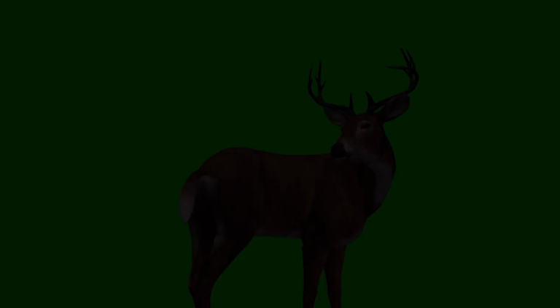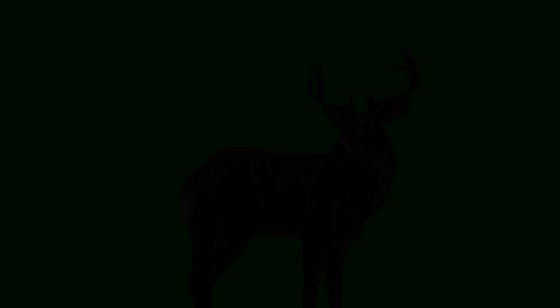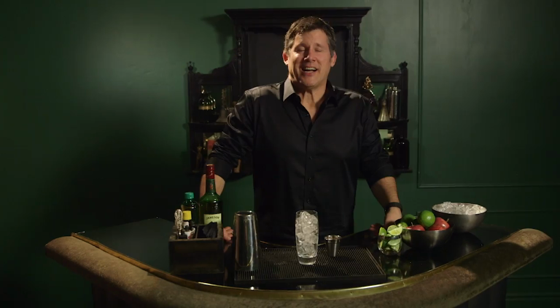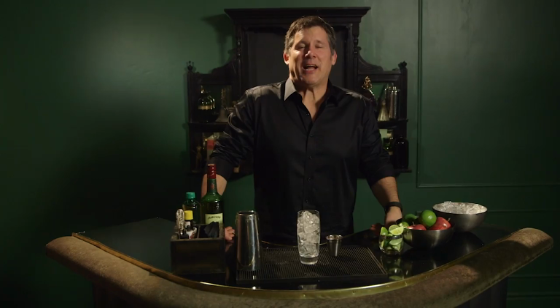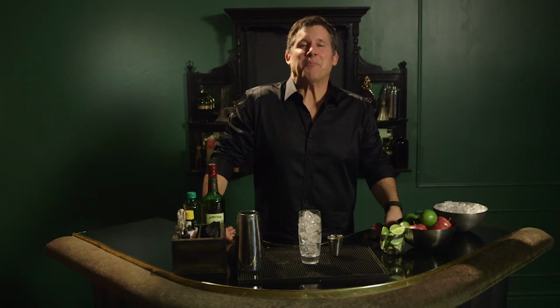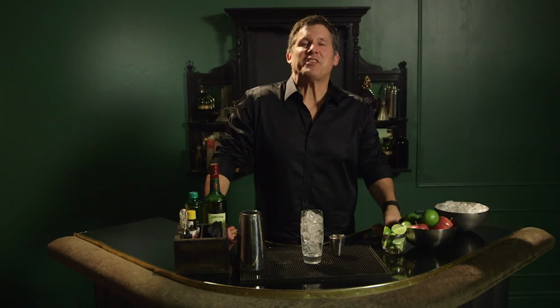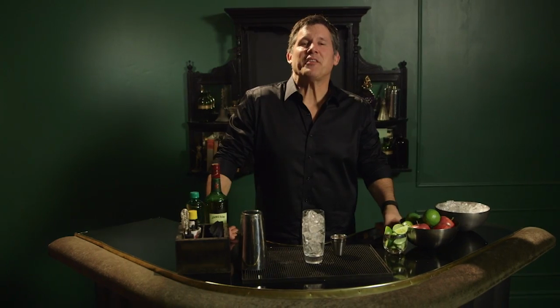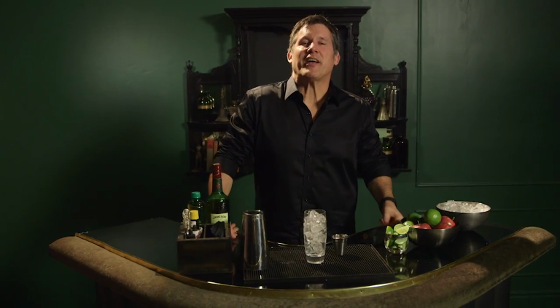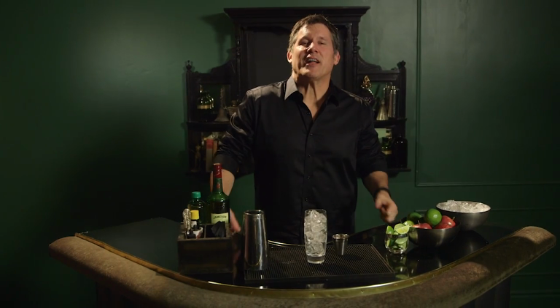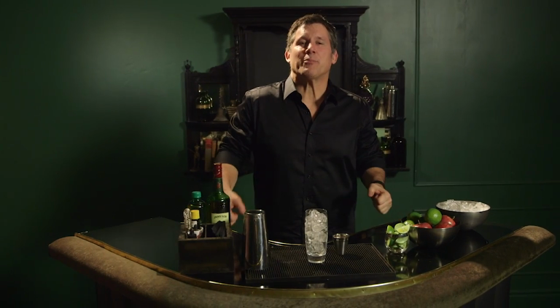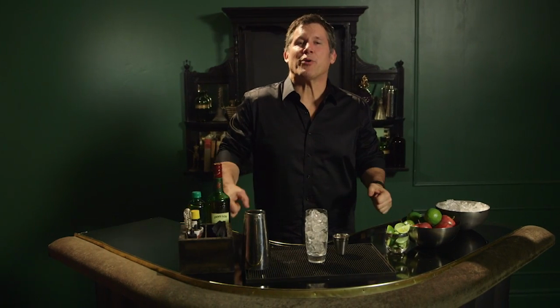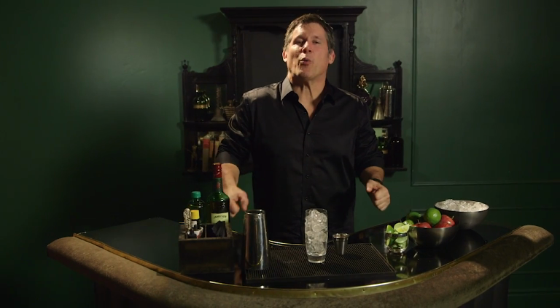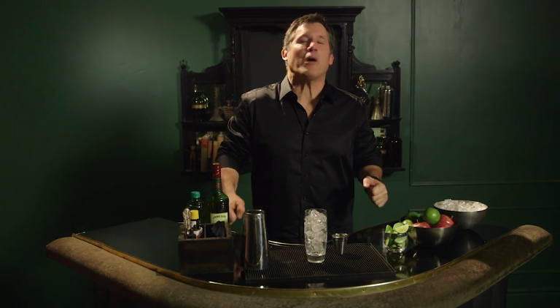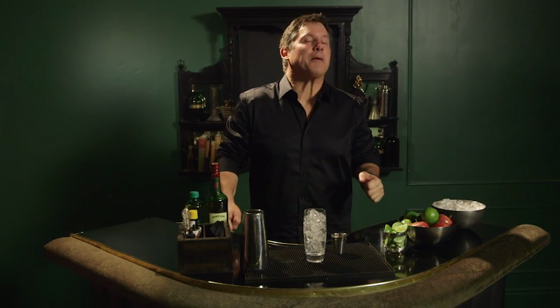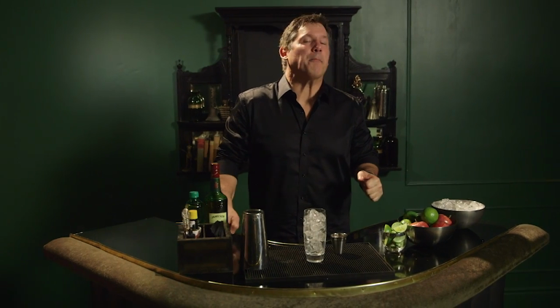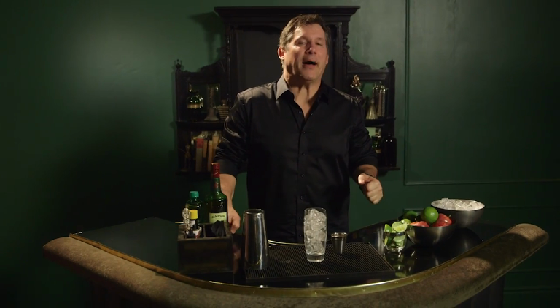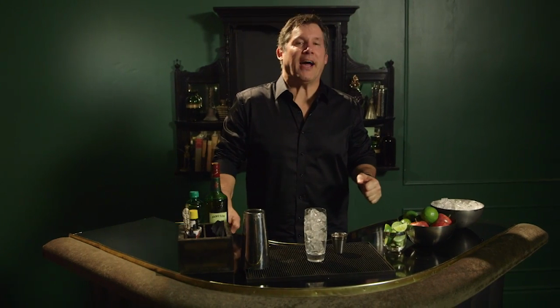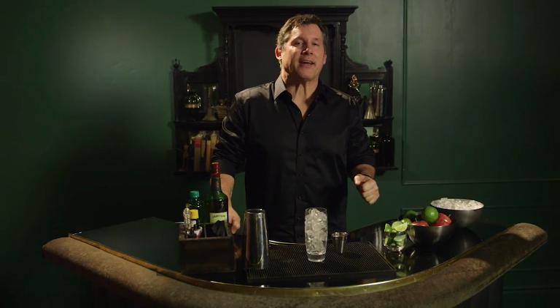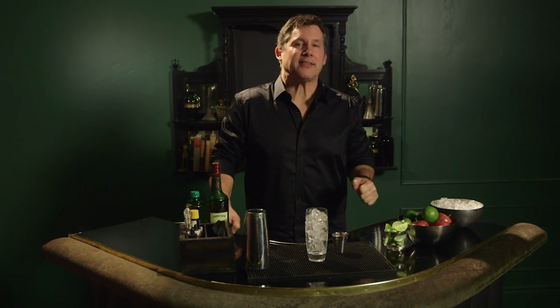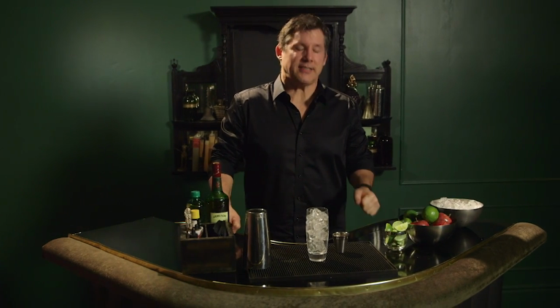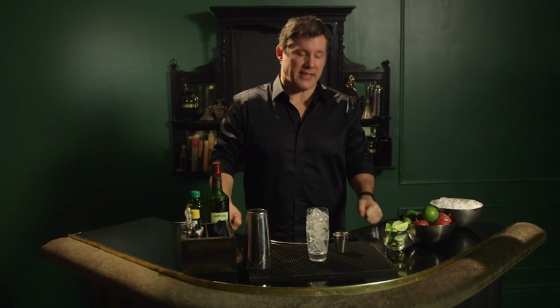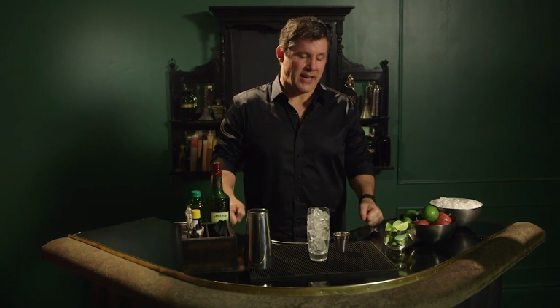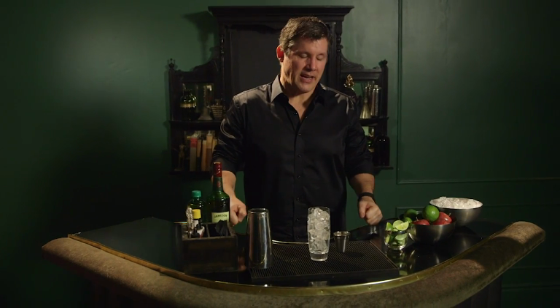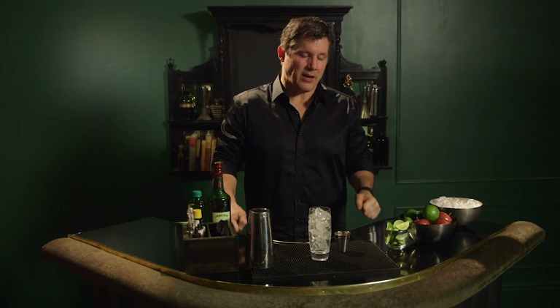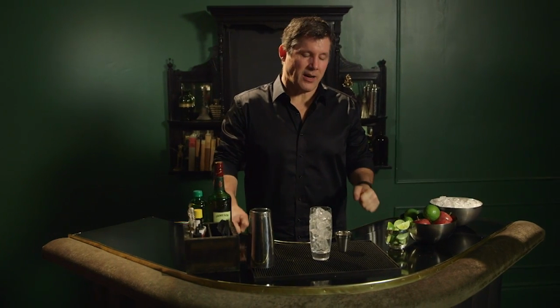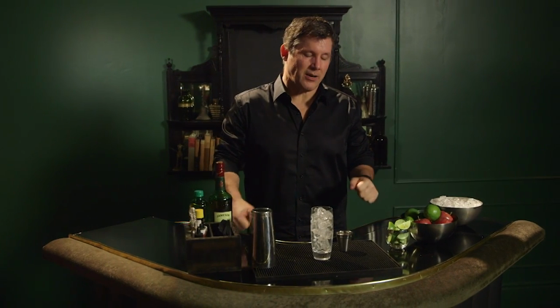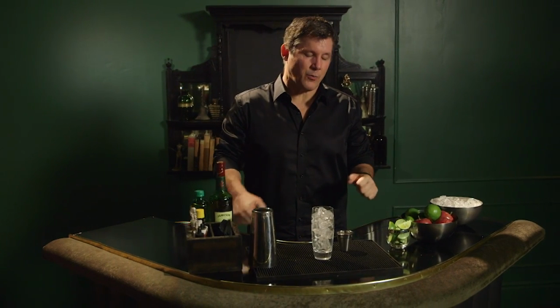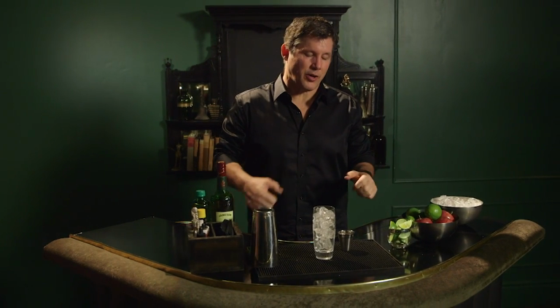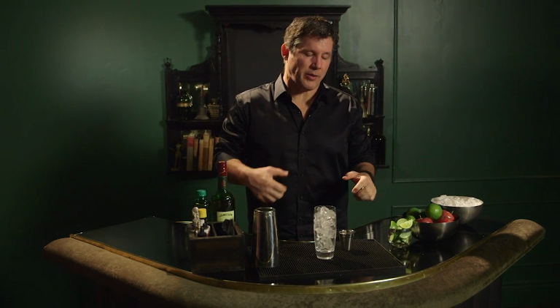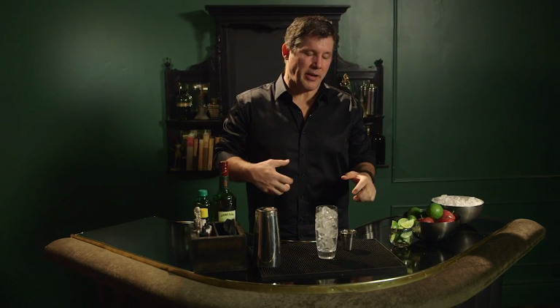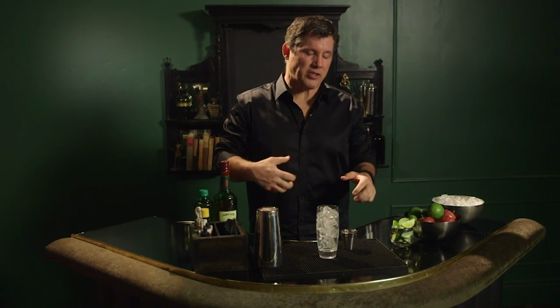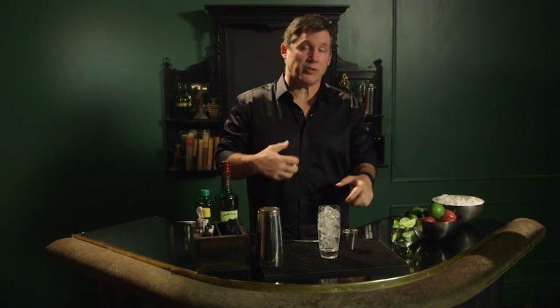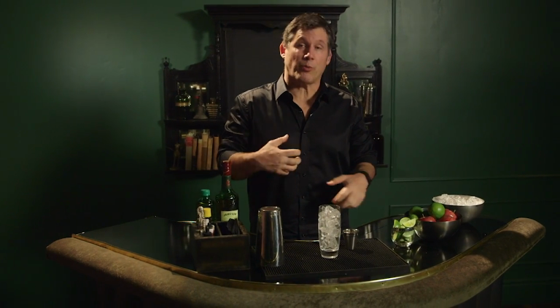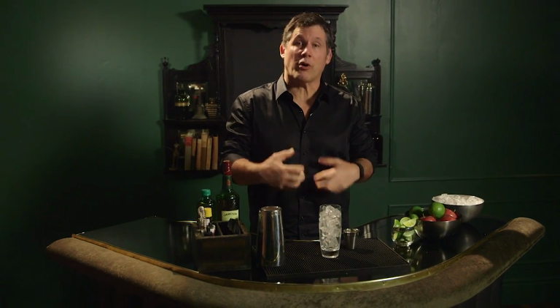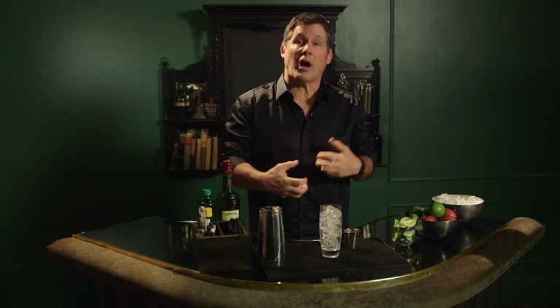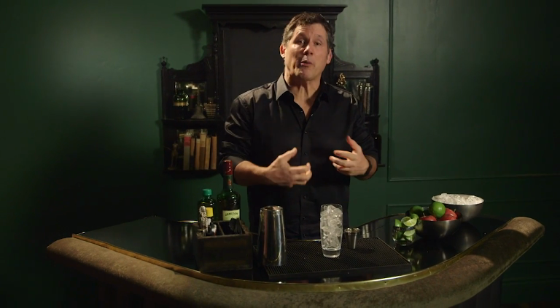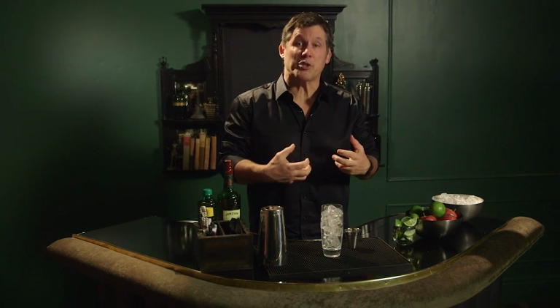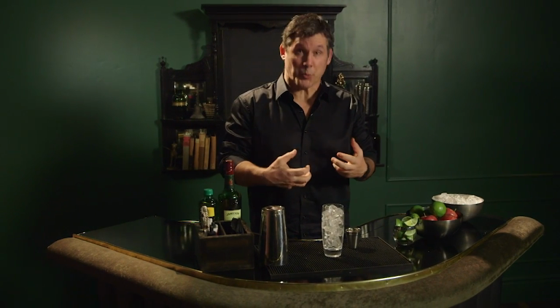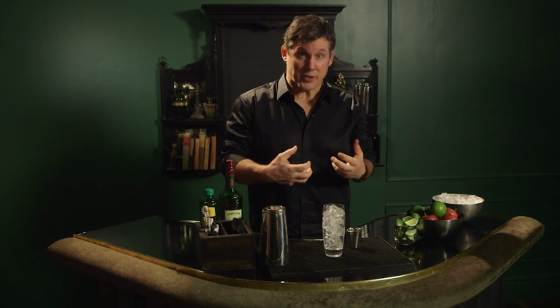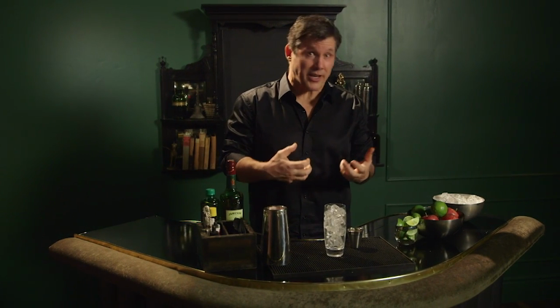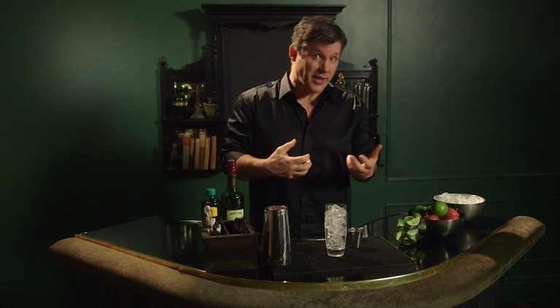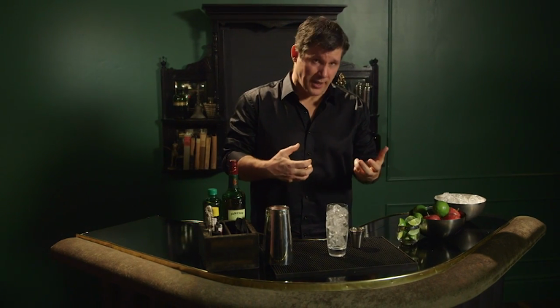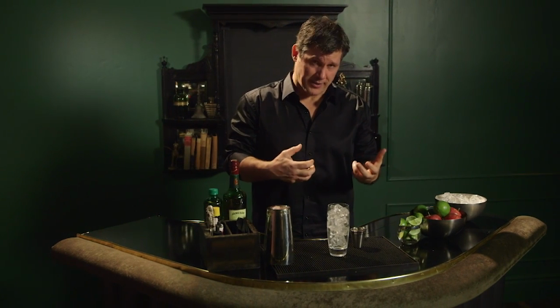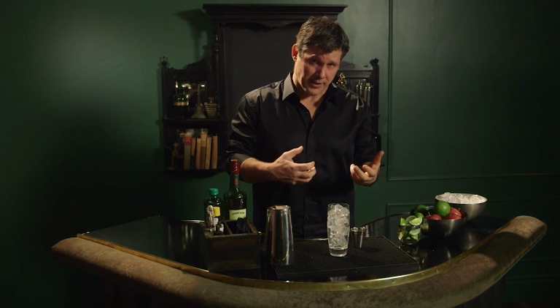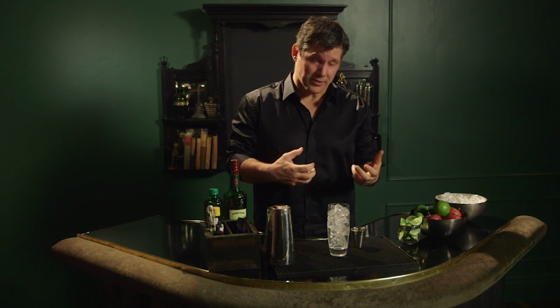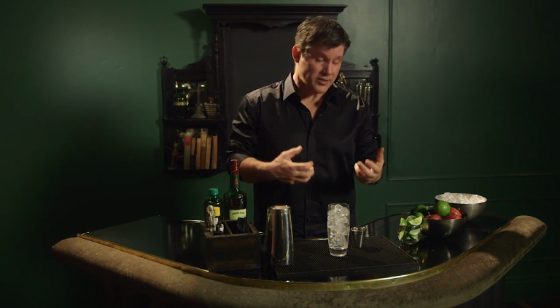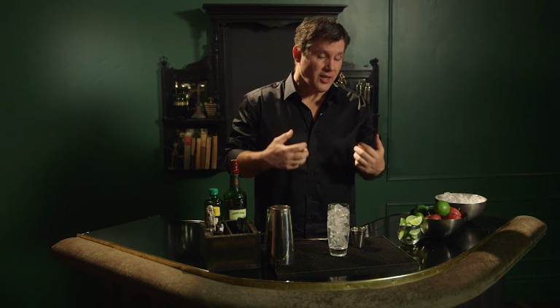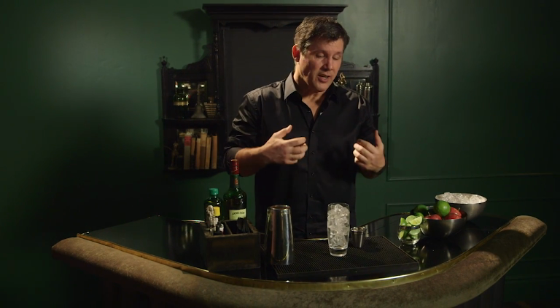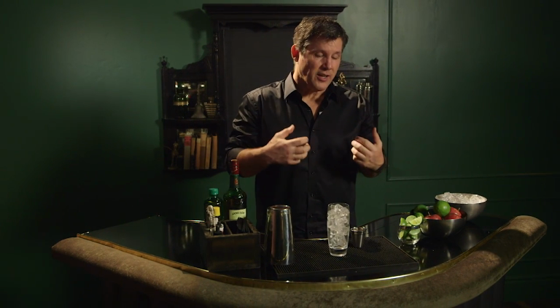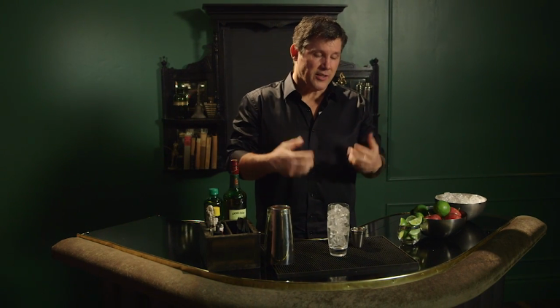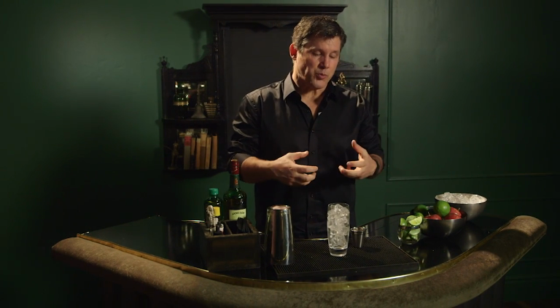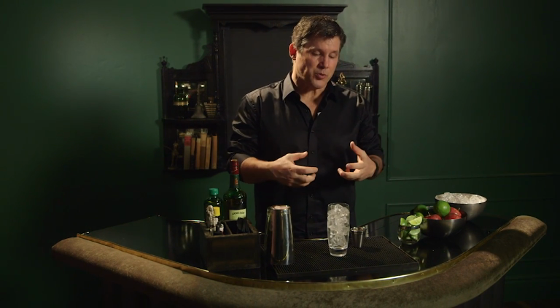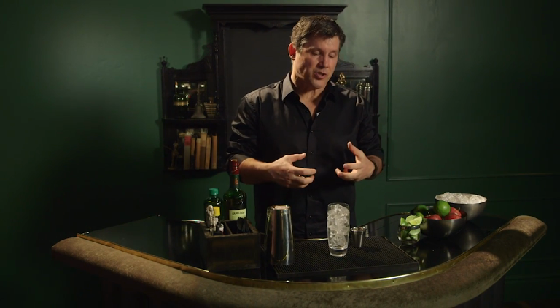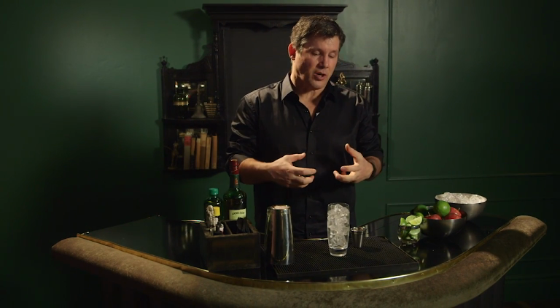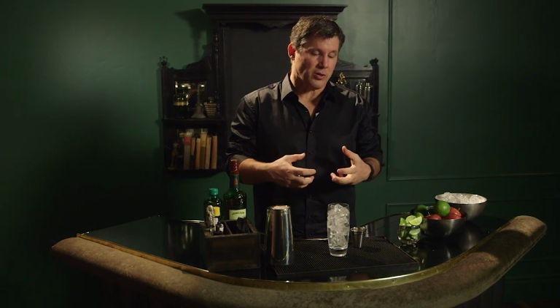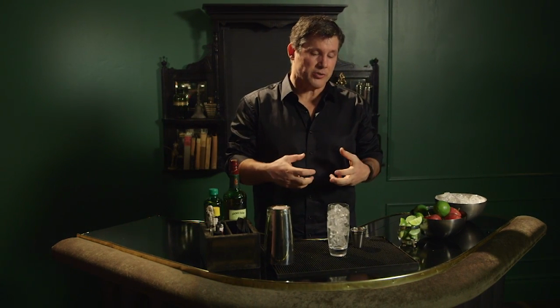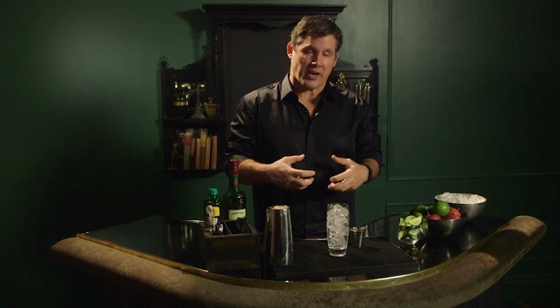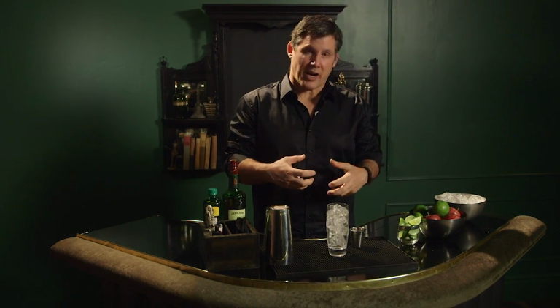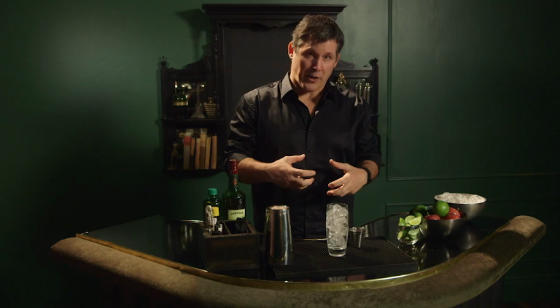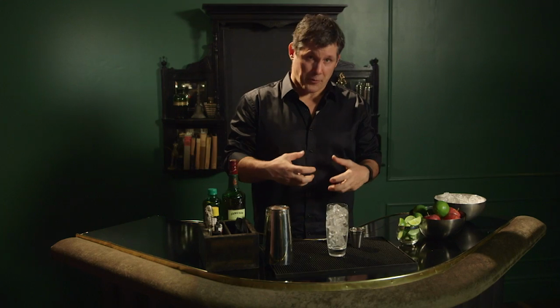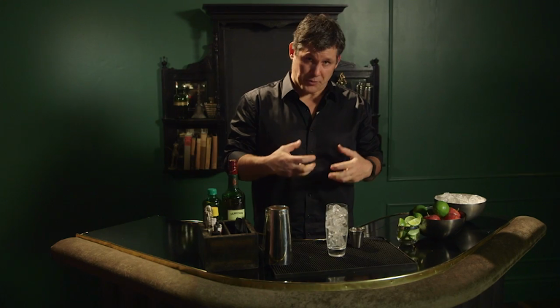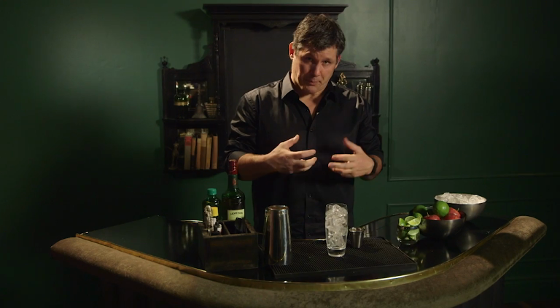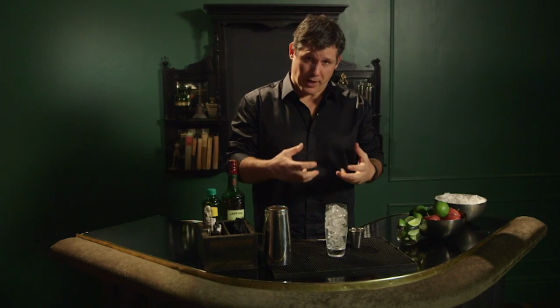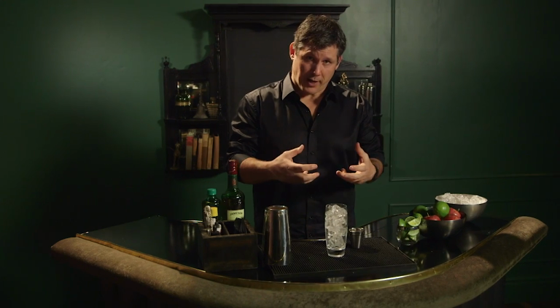Hi, I'm Steve Calibro. Welcome back. Today we're going to make some more Irish whiskey cocktails. This one's called an Irish Buck.